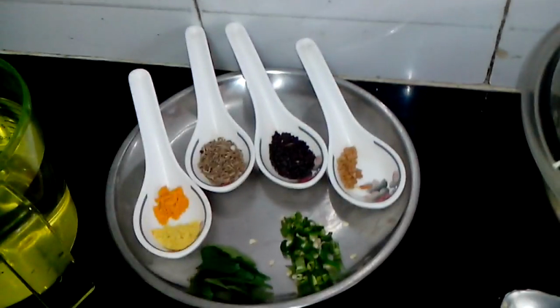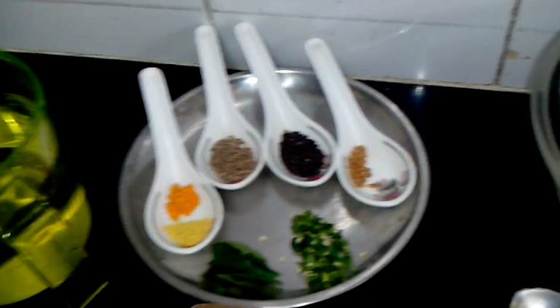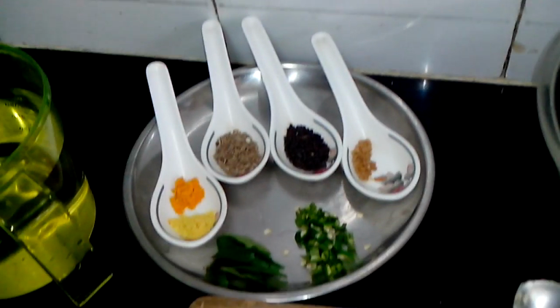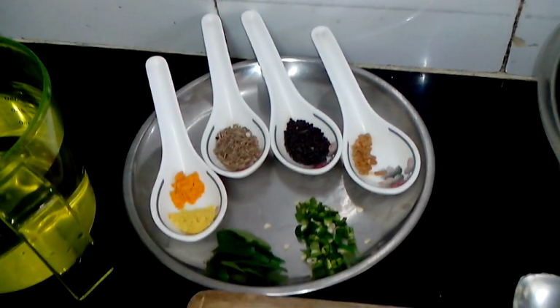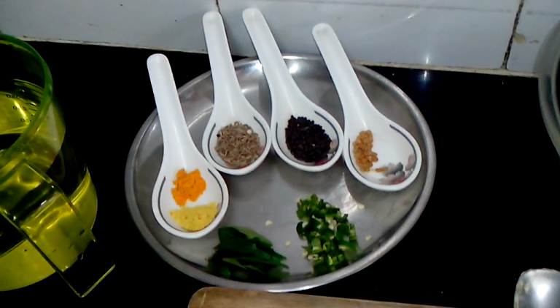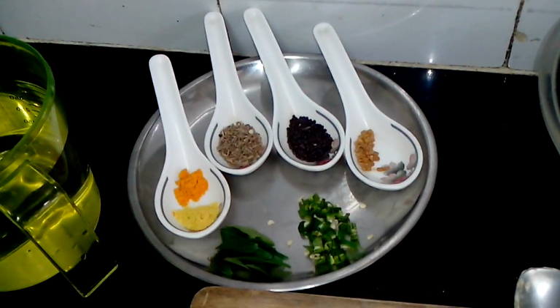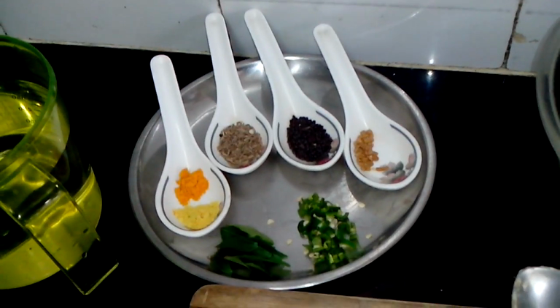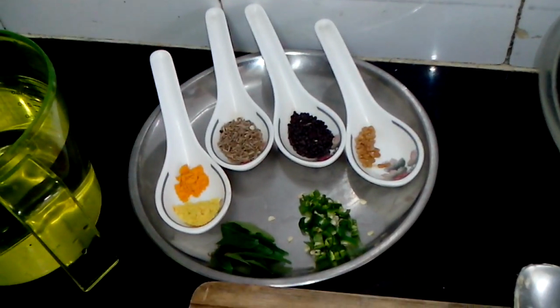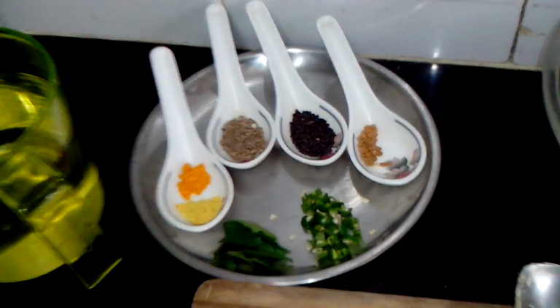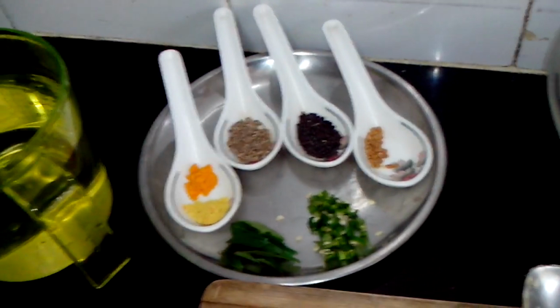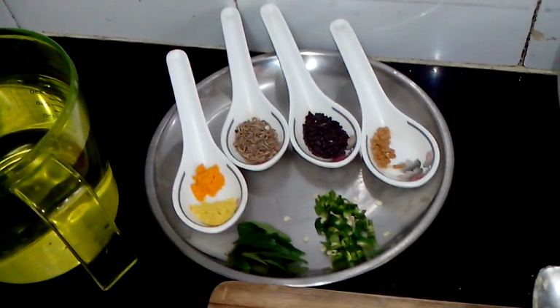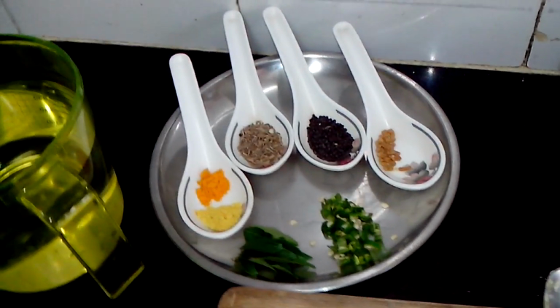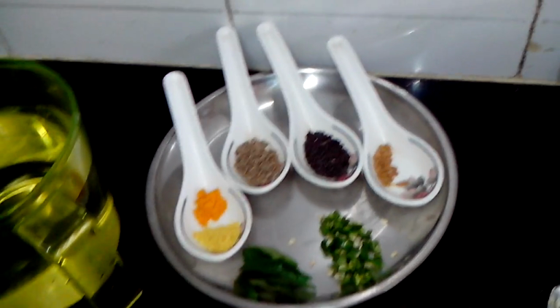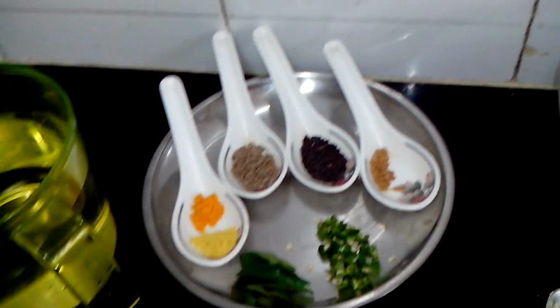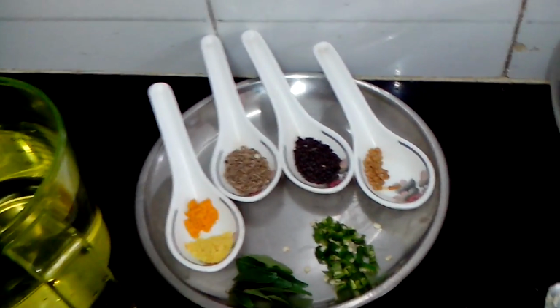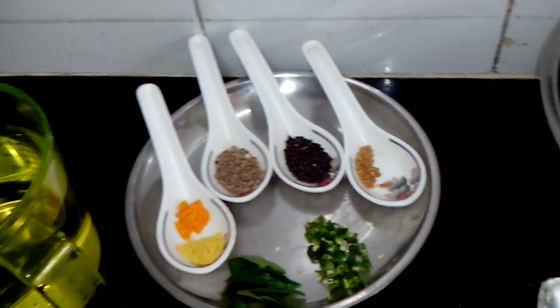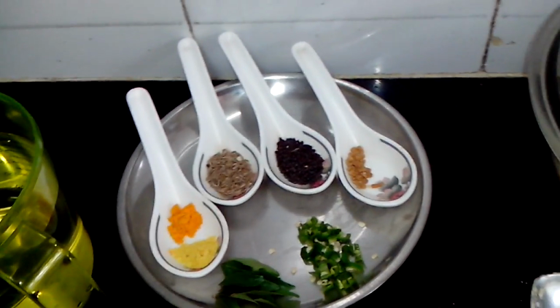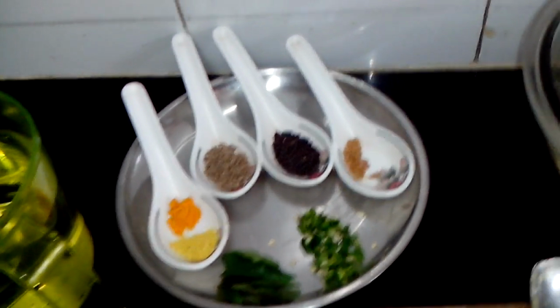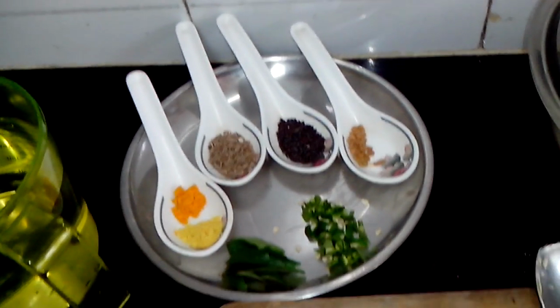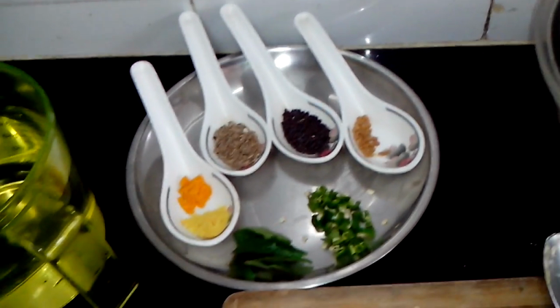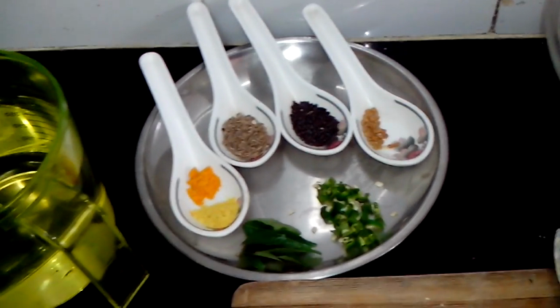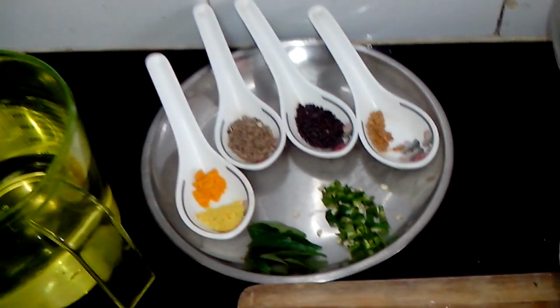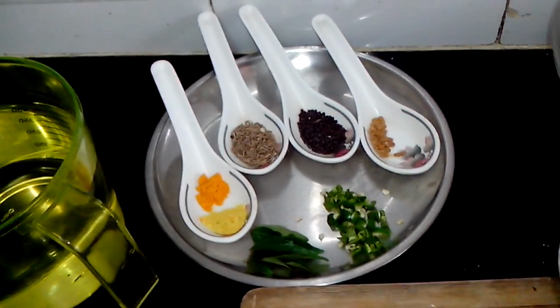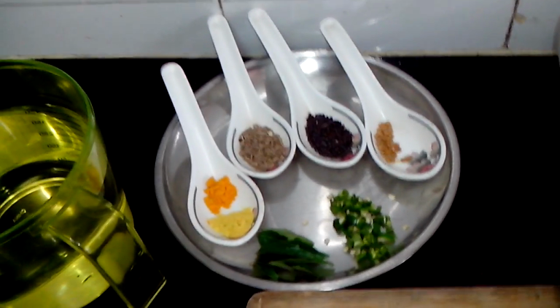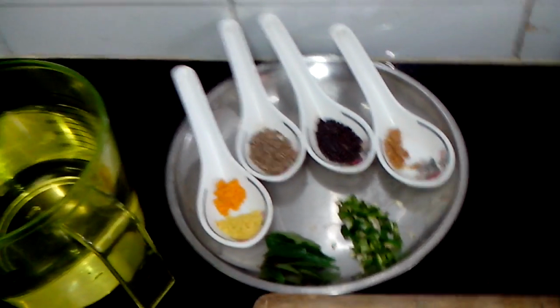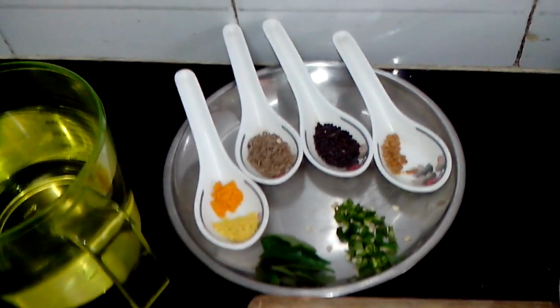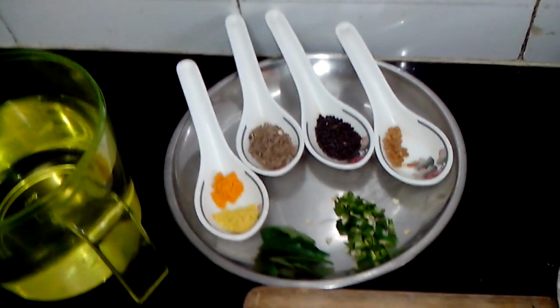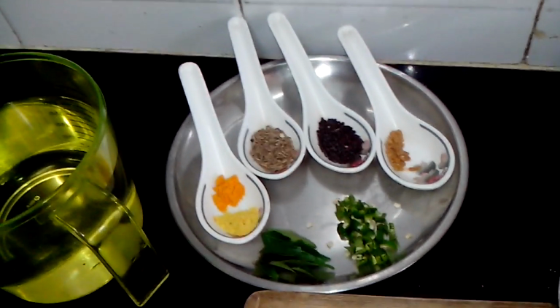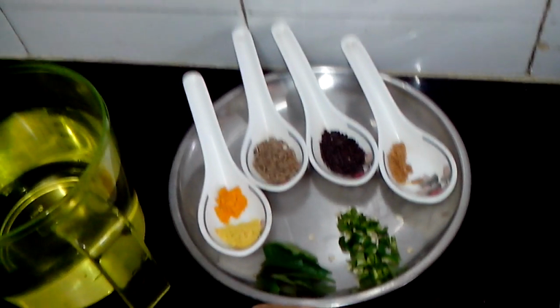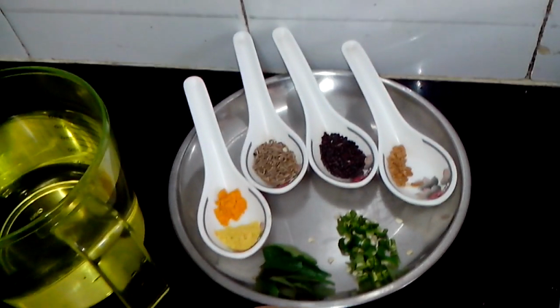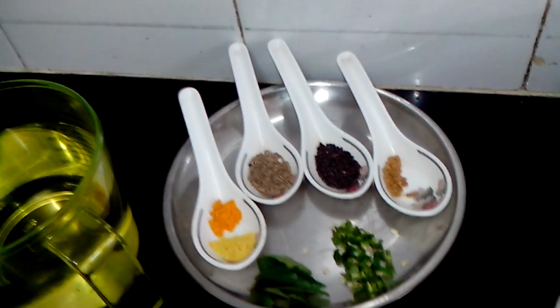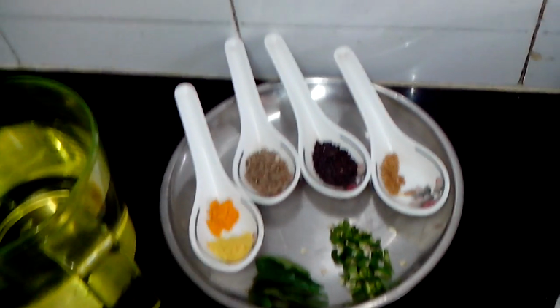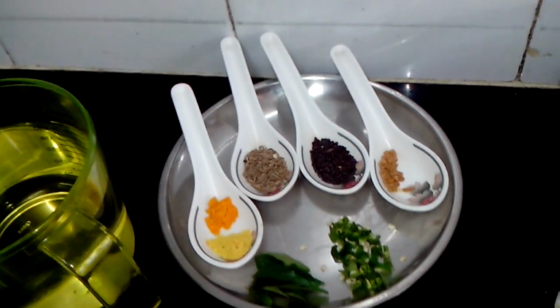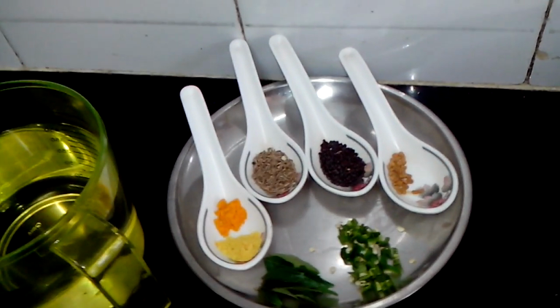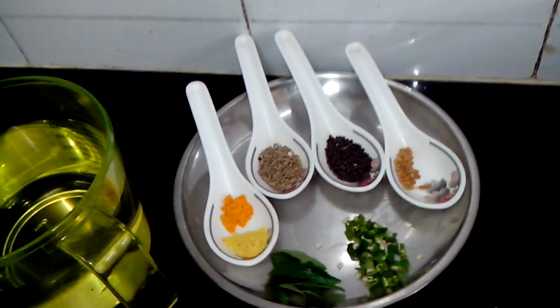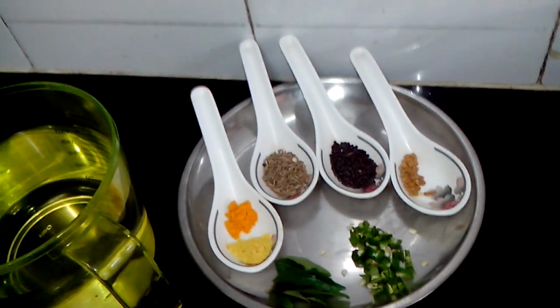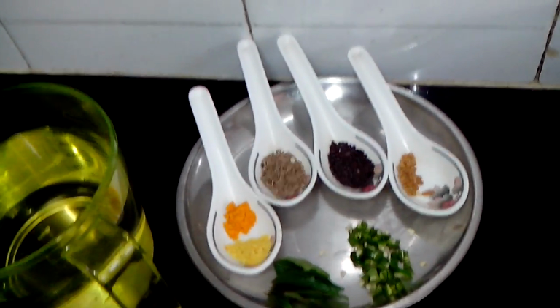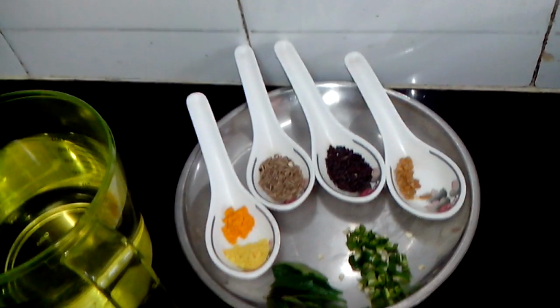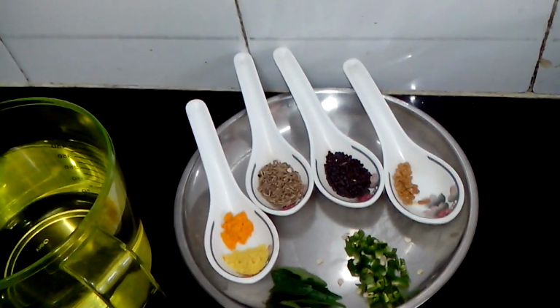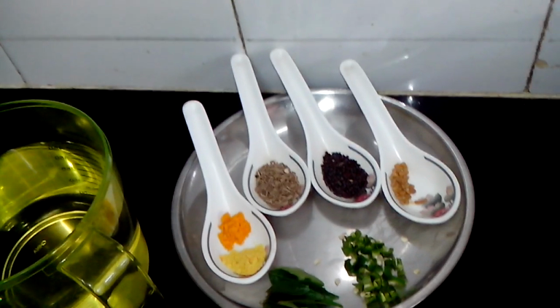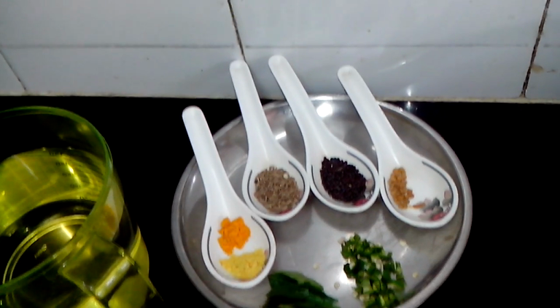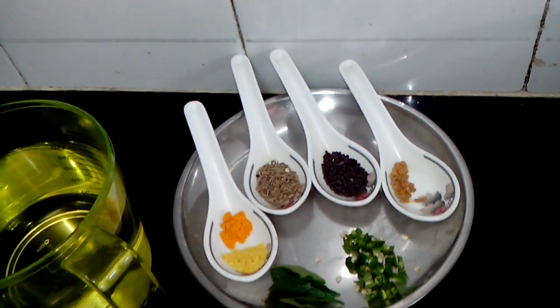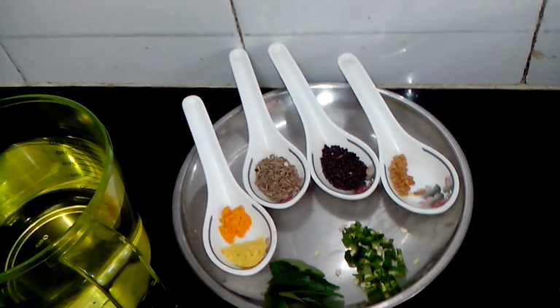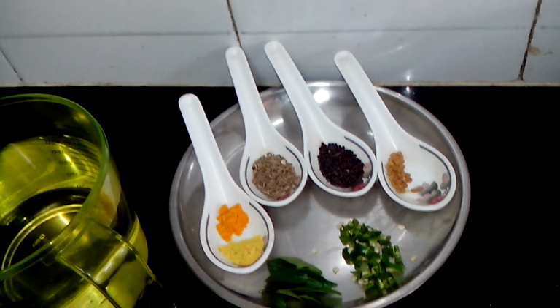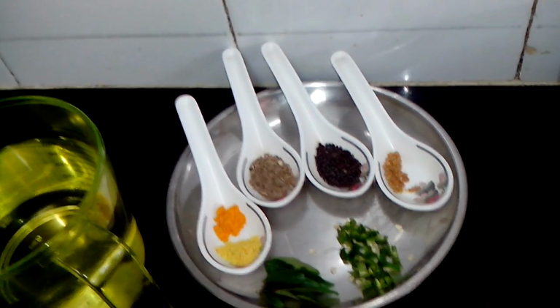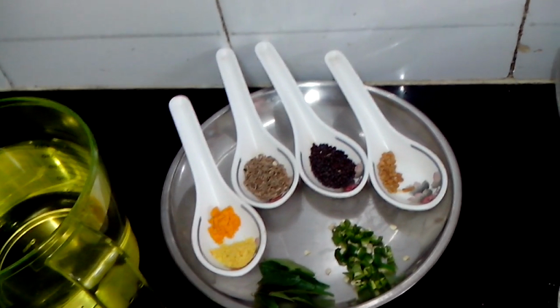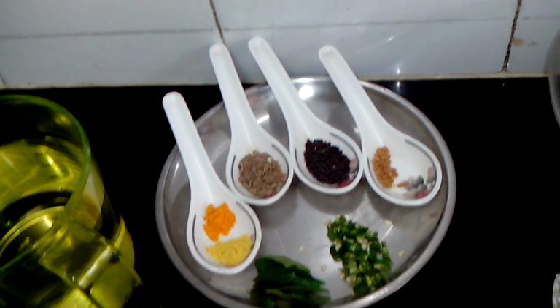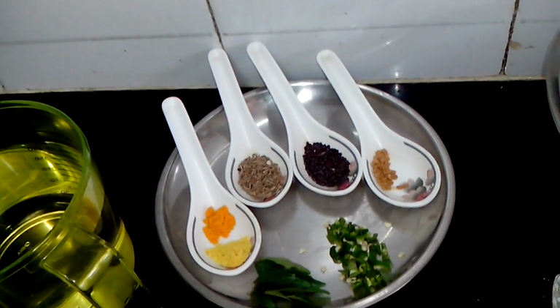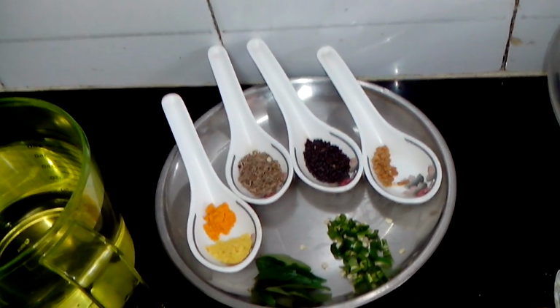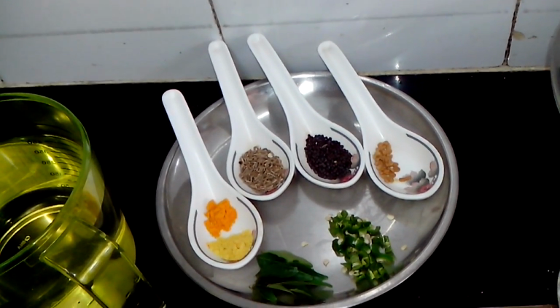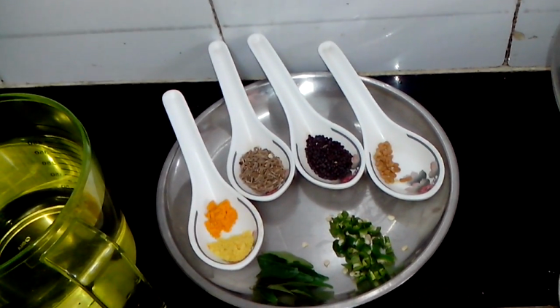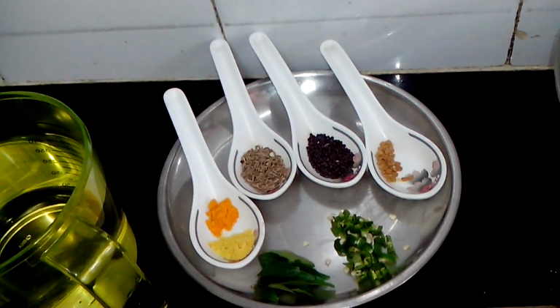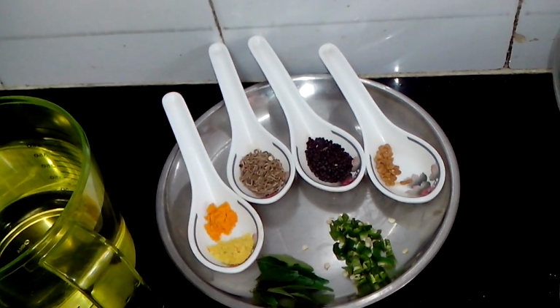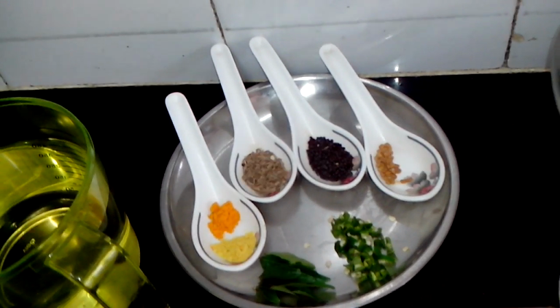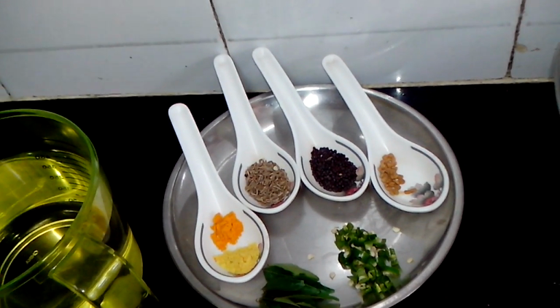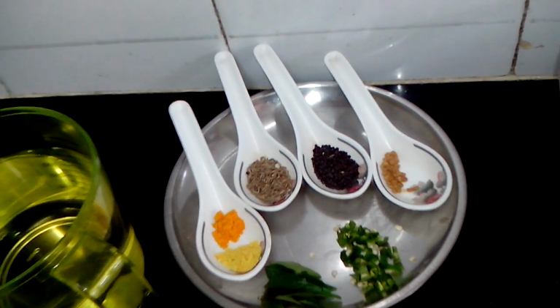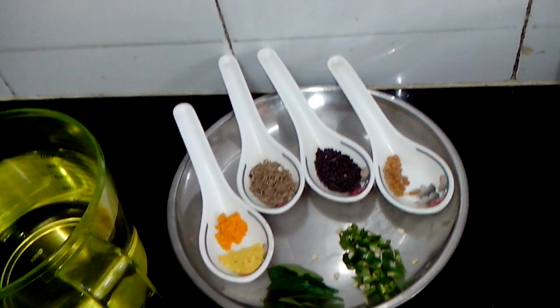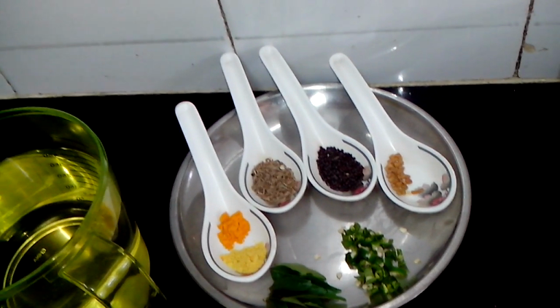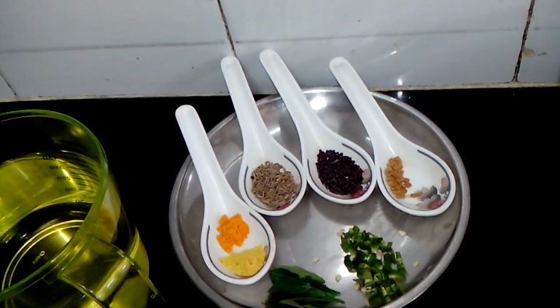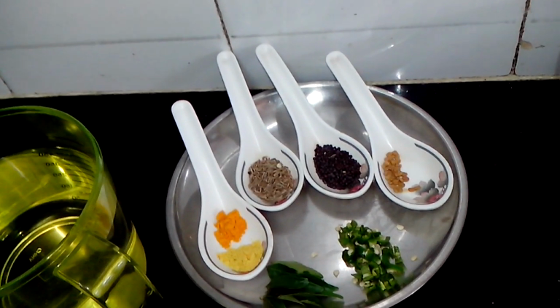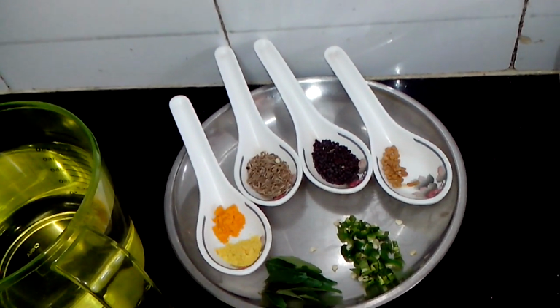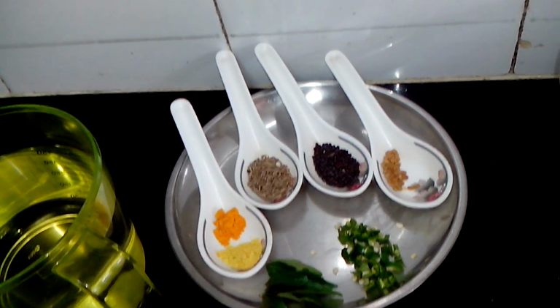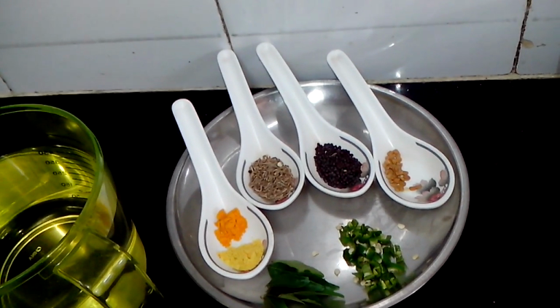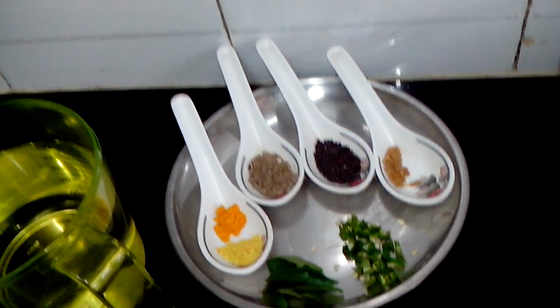Hi friends, welcome to Kalpana's Kitchen. Today I will be showing you a very typical Maharashtrian recipe that is called Pitla.